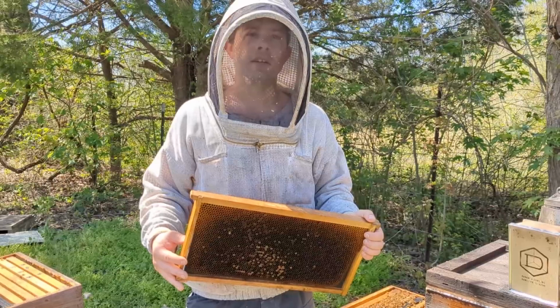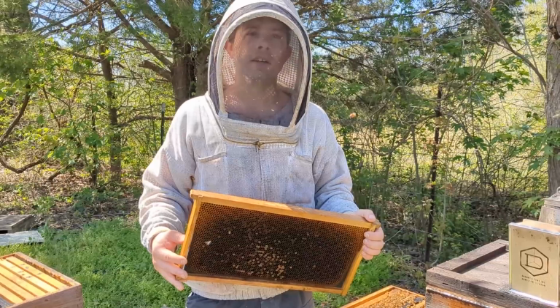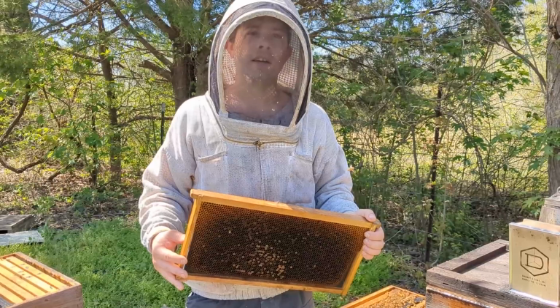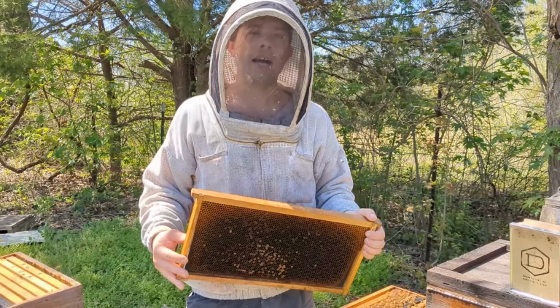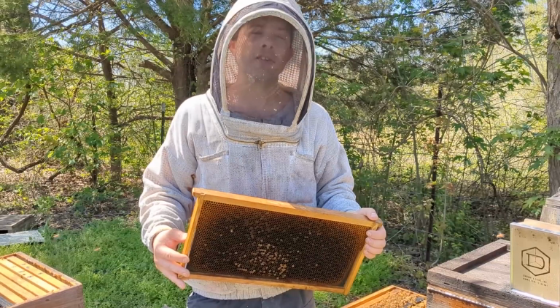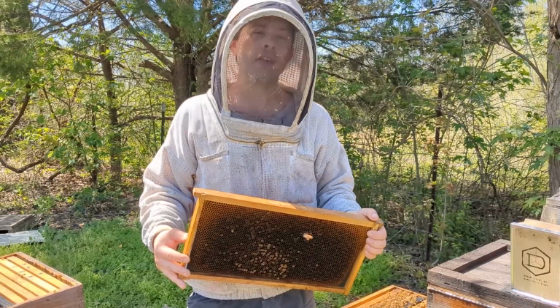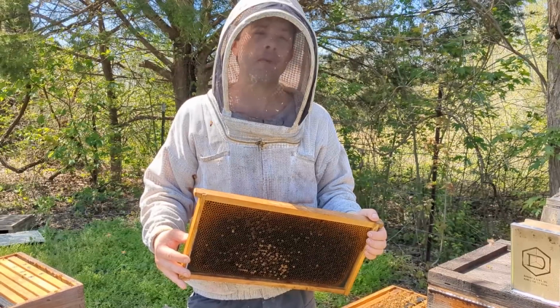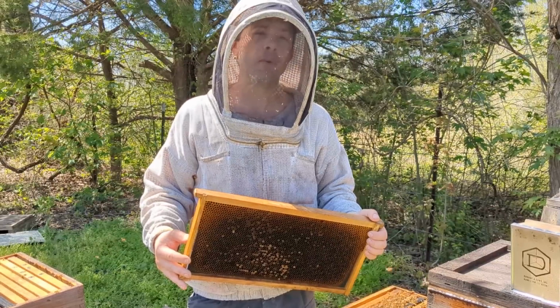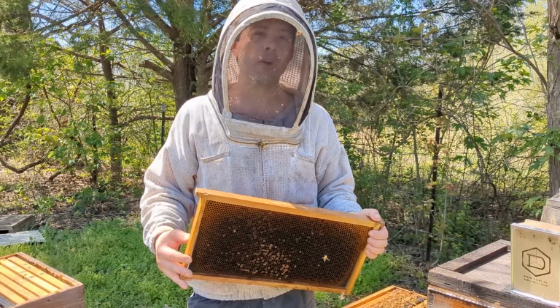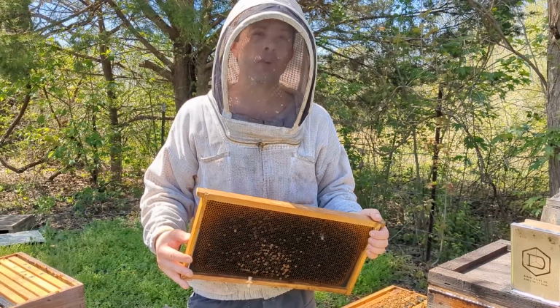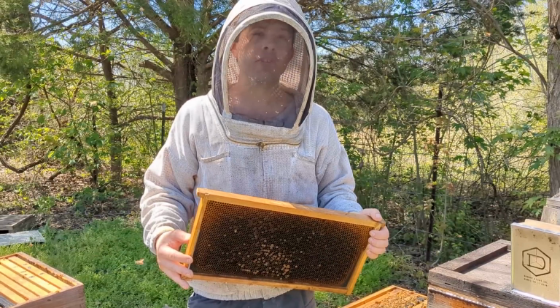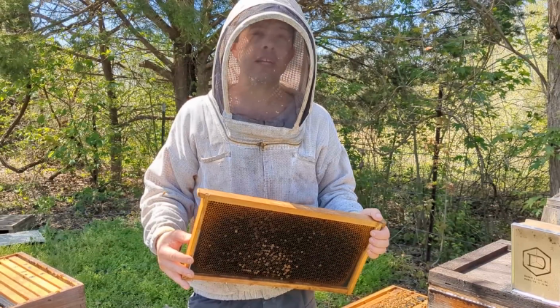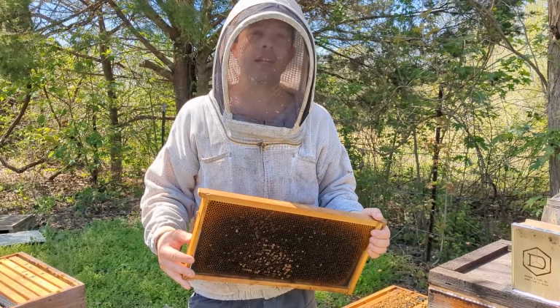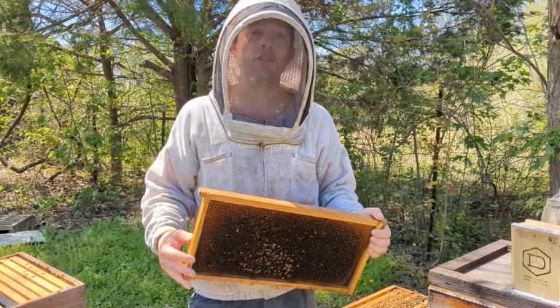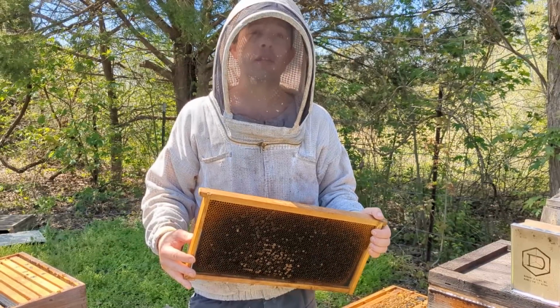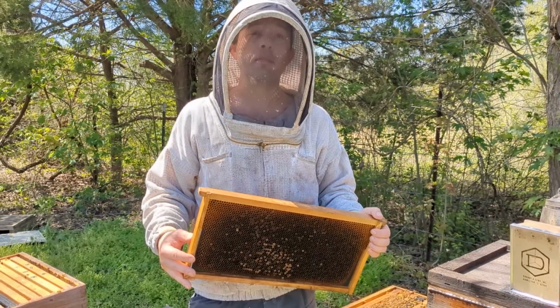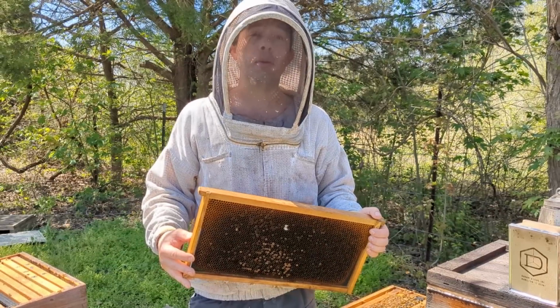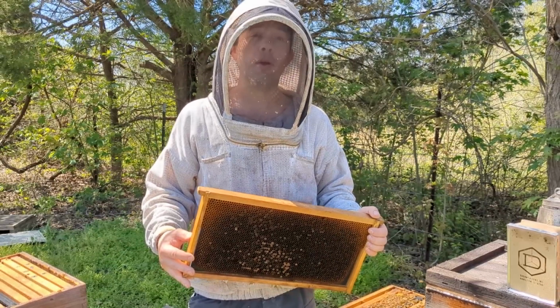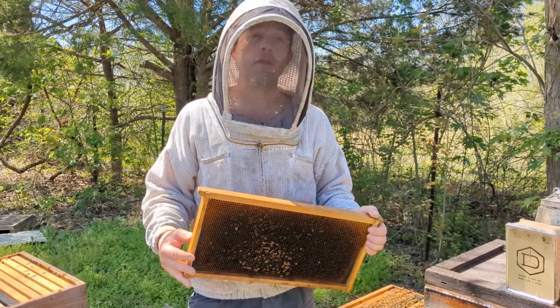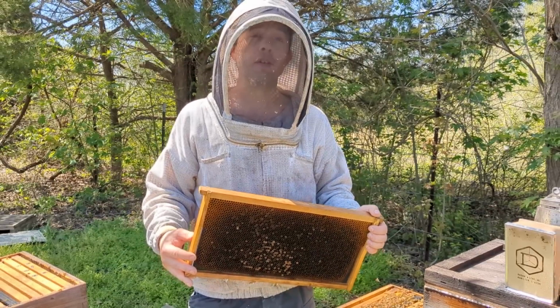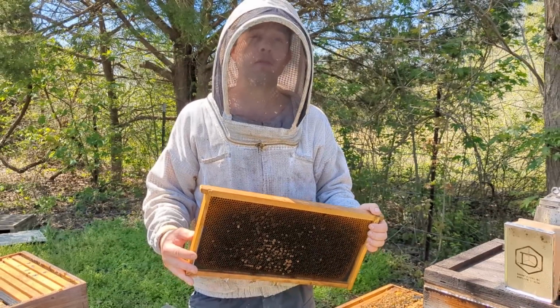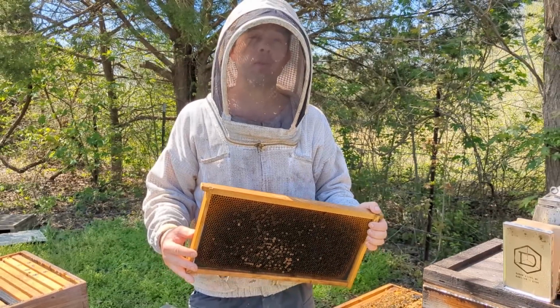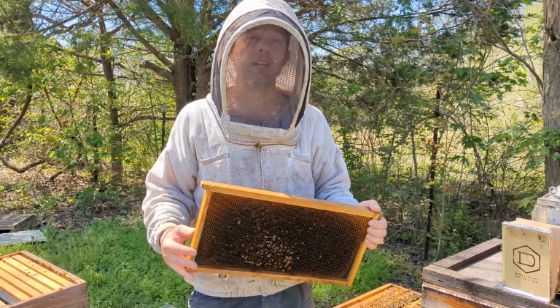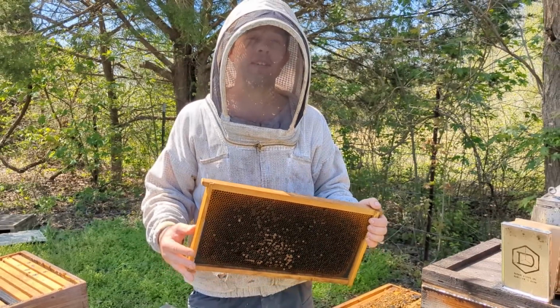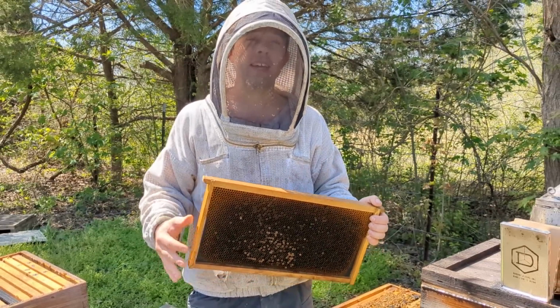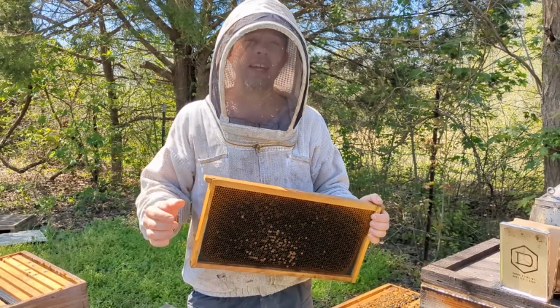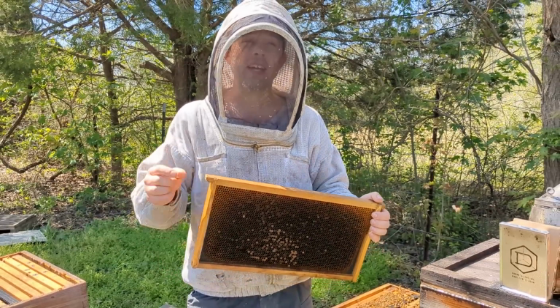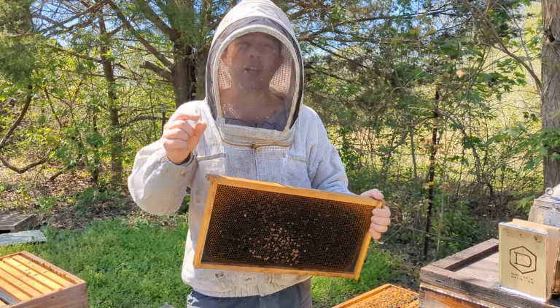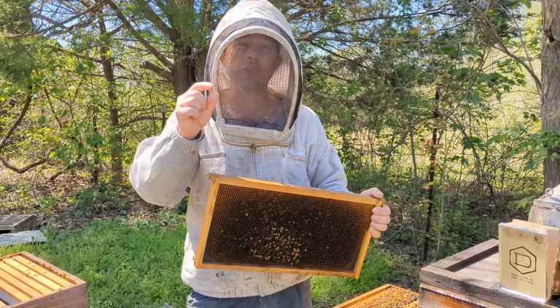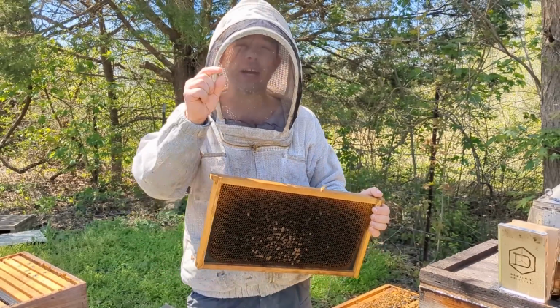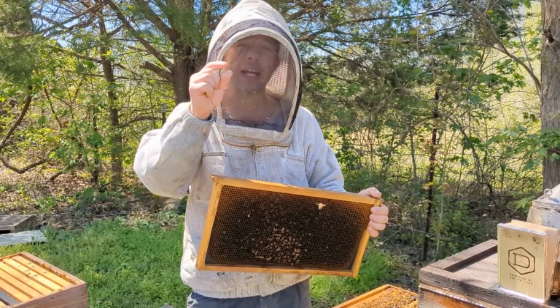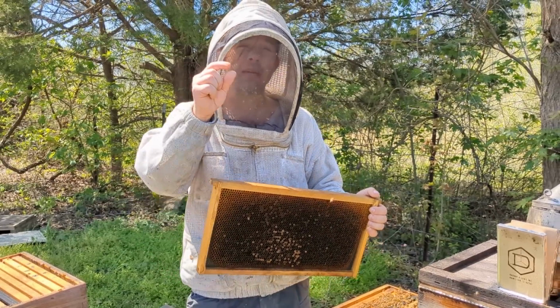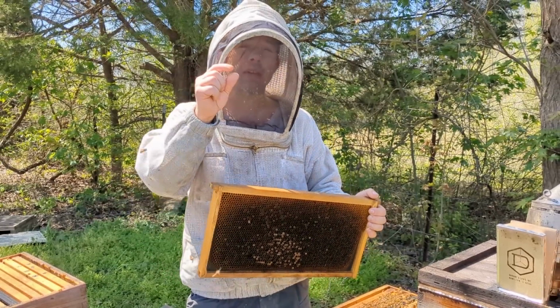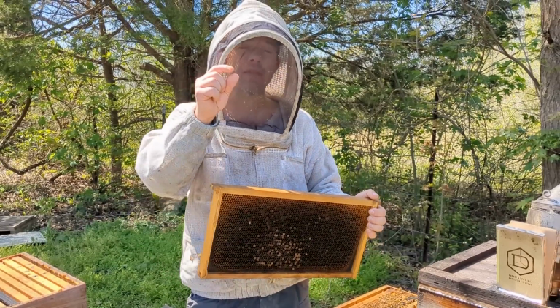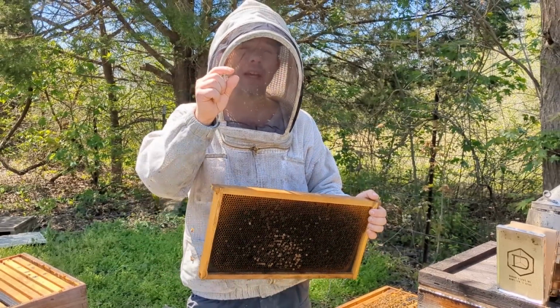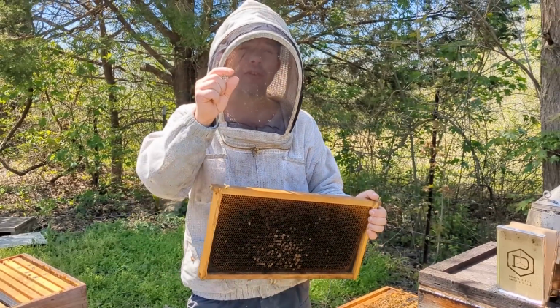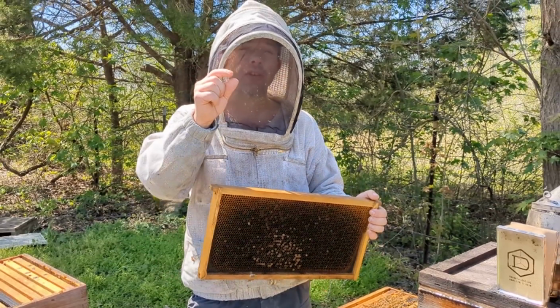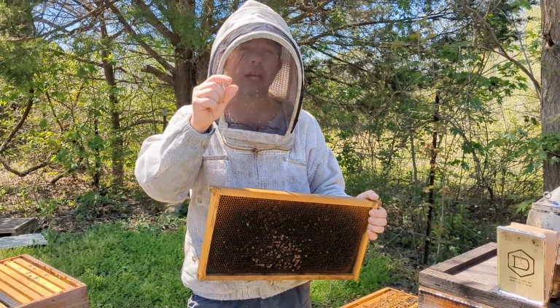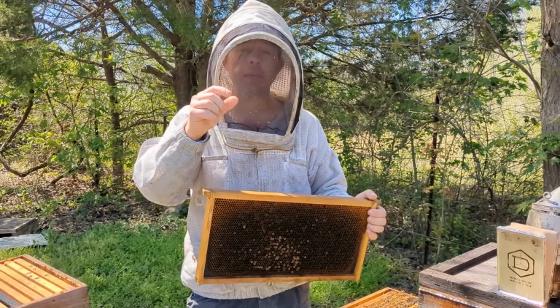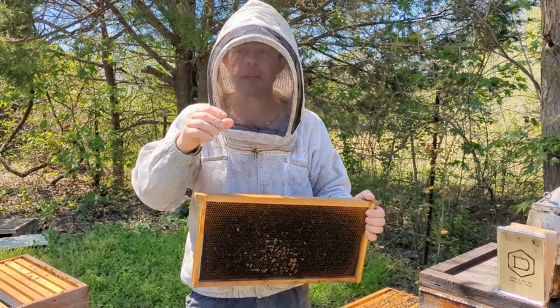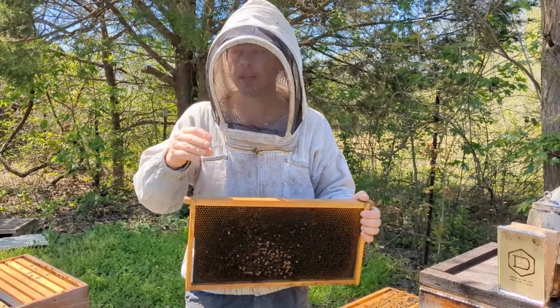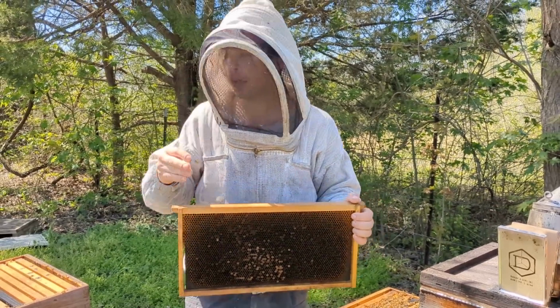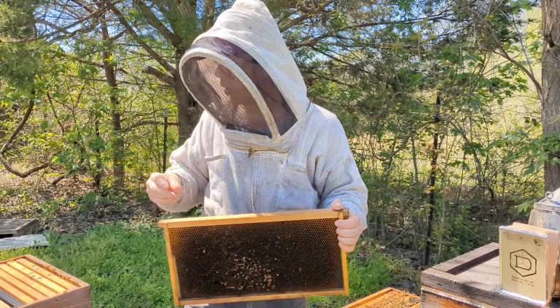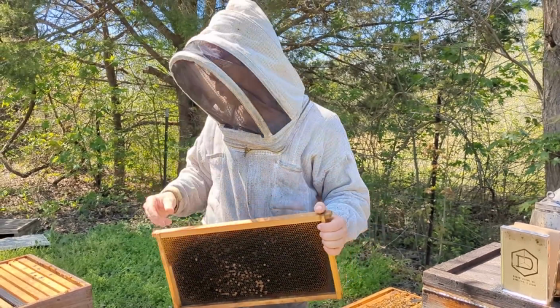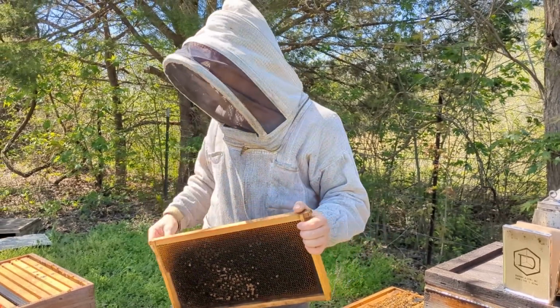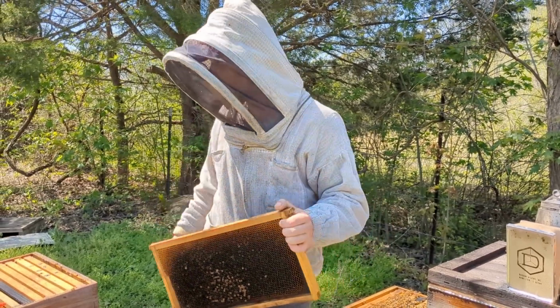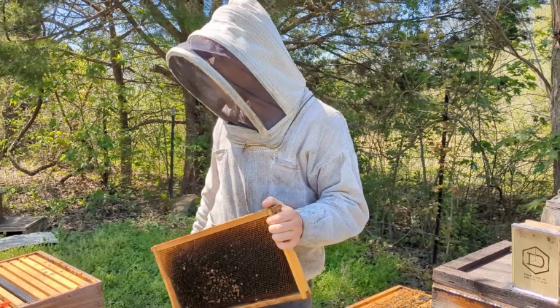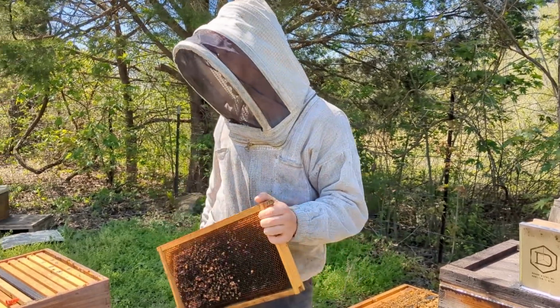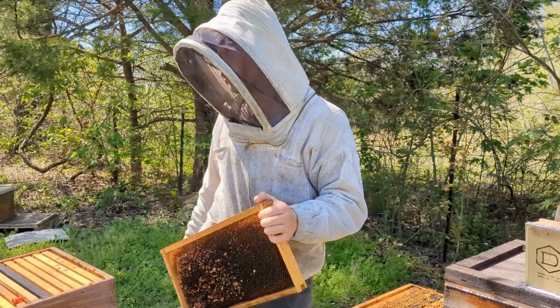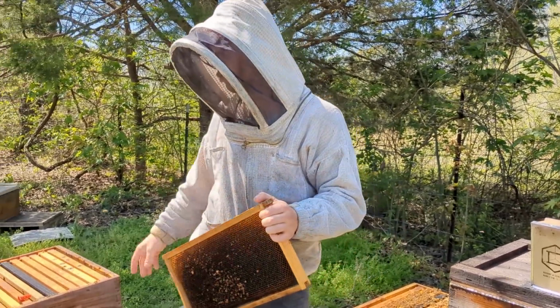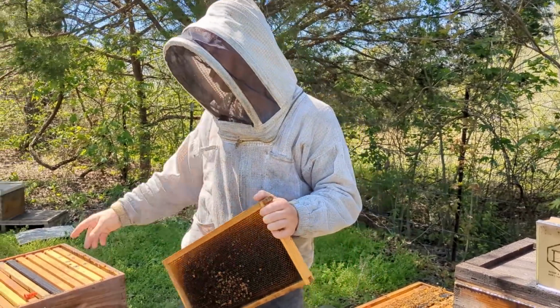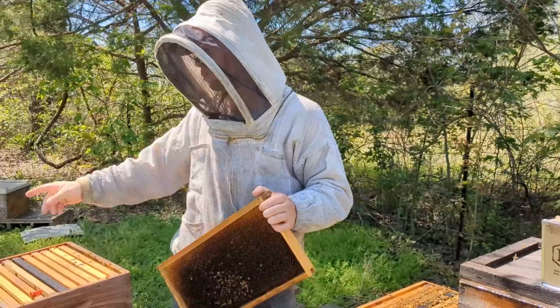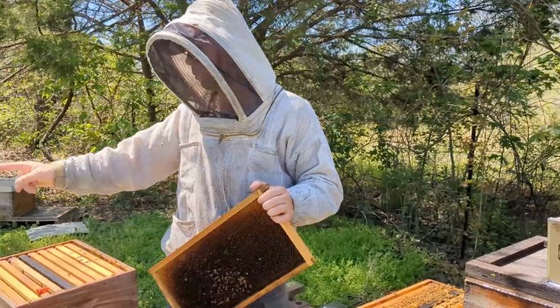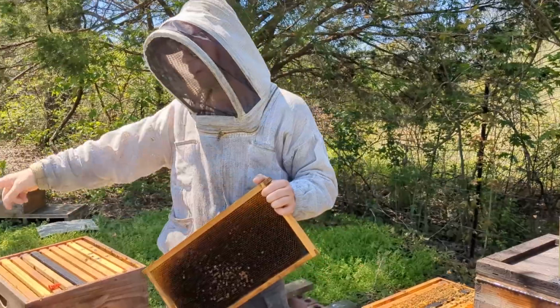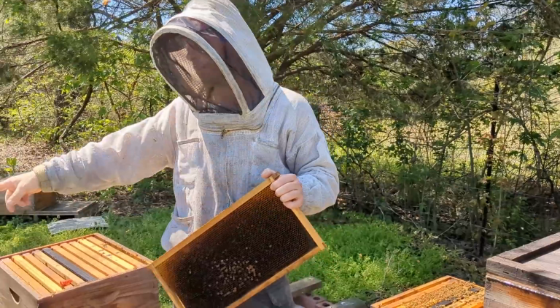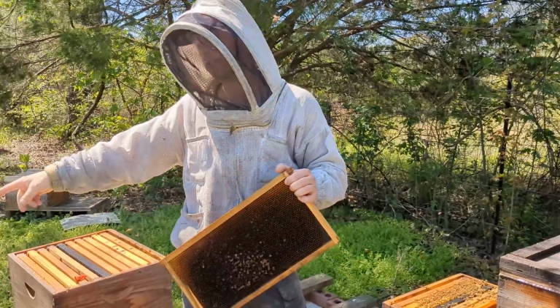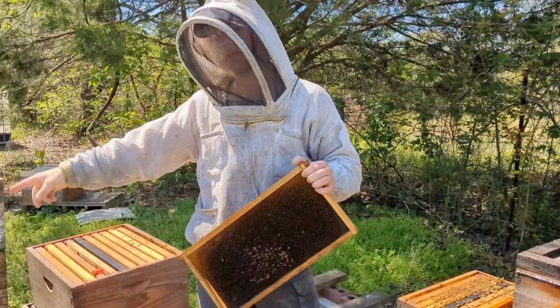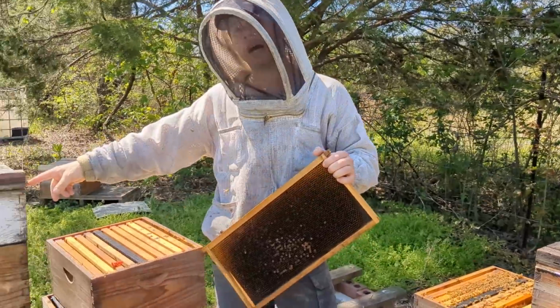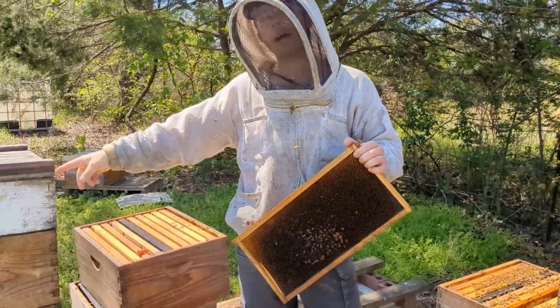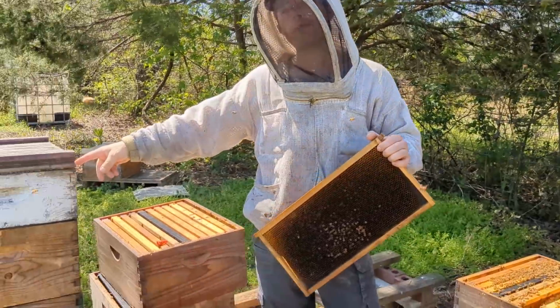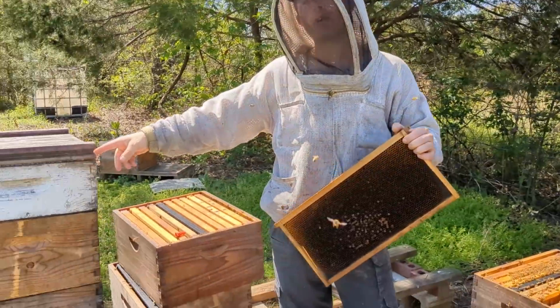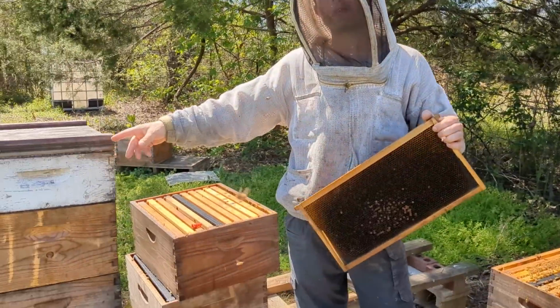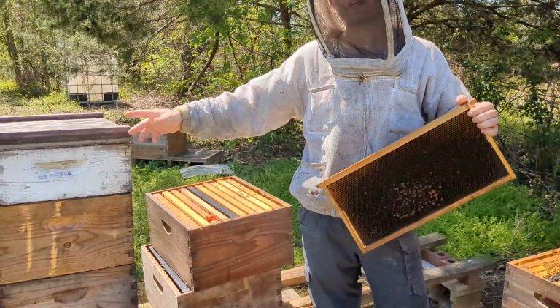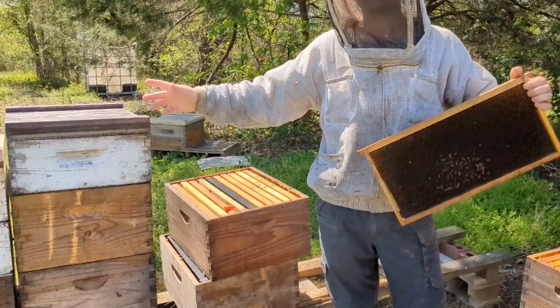Hi, it's Cayman Reynolds, and it is the perfect spring day. A tiny bit of nectar coming in.